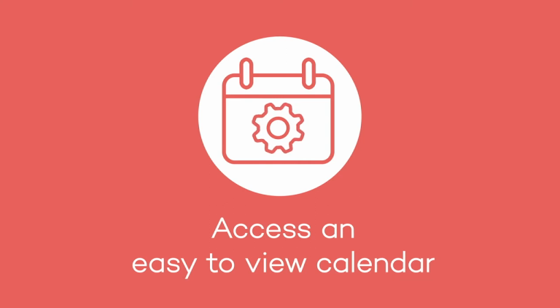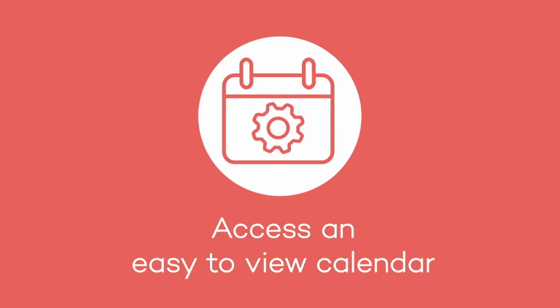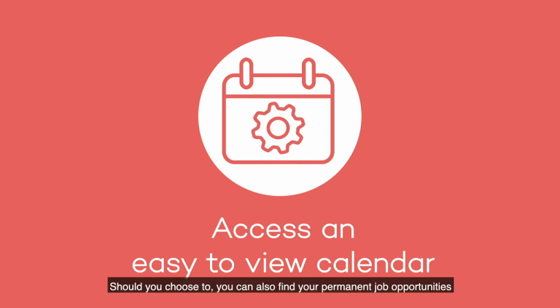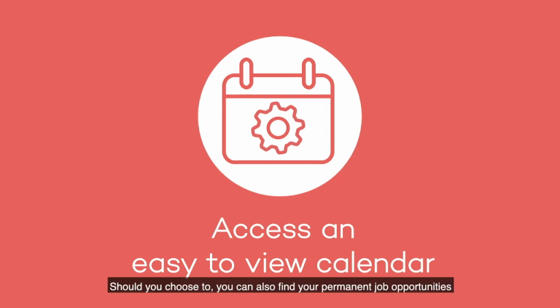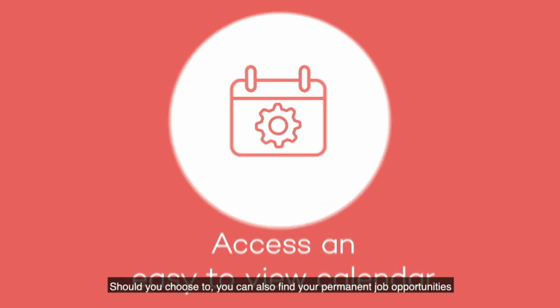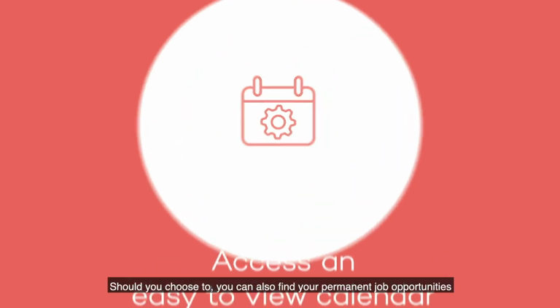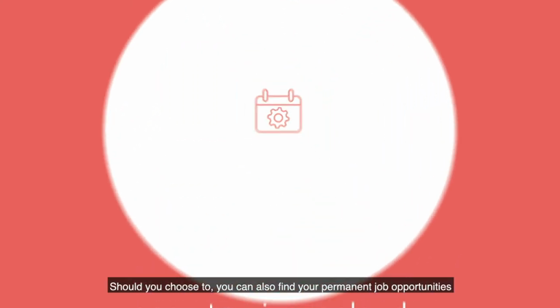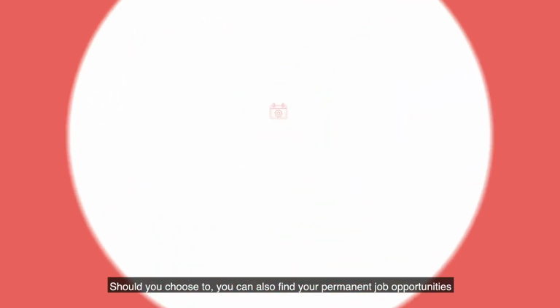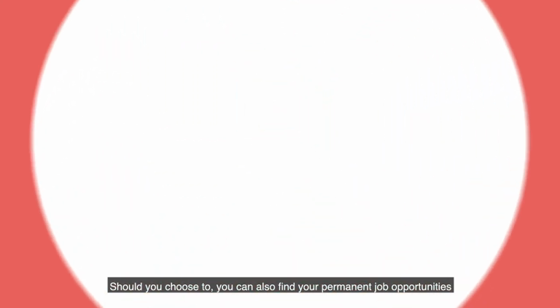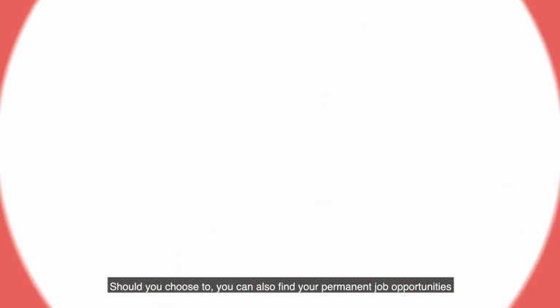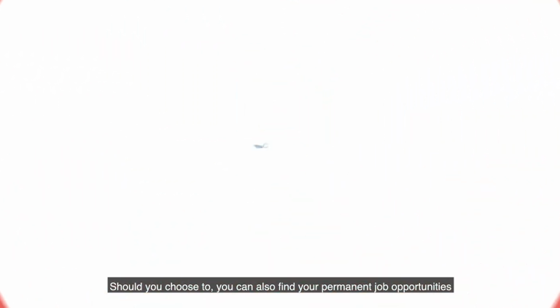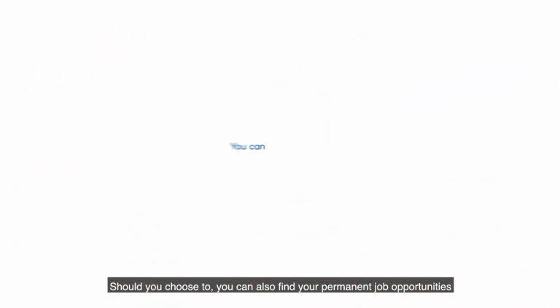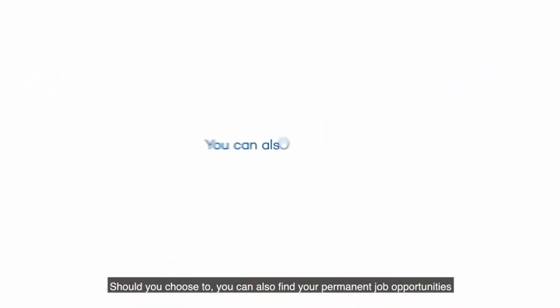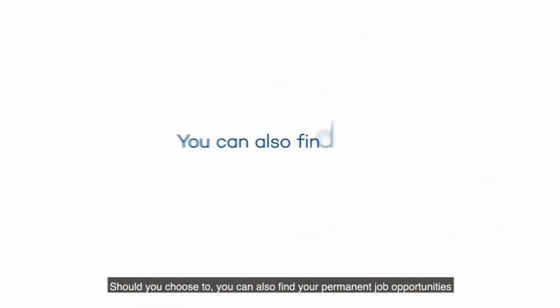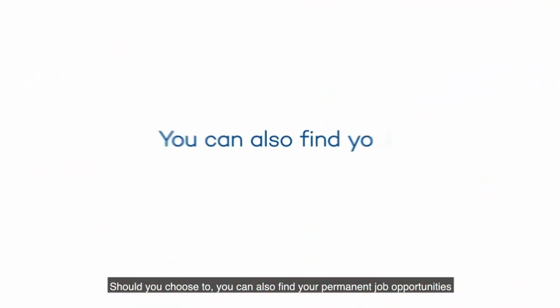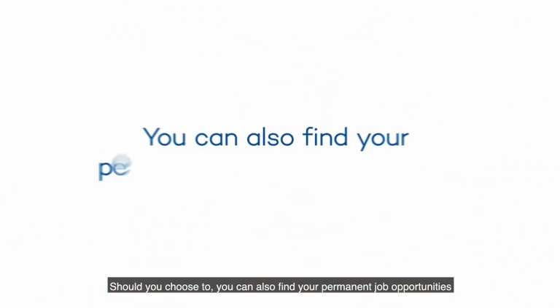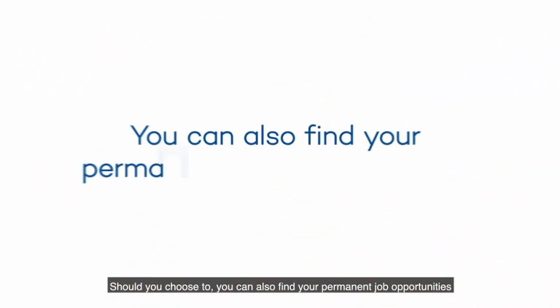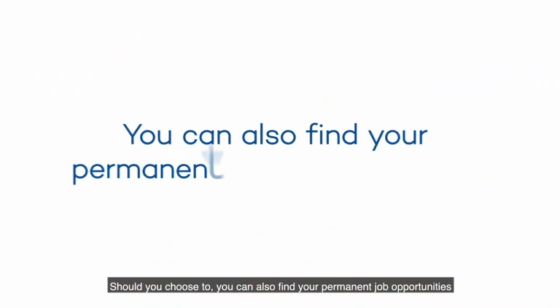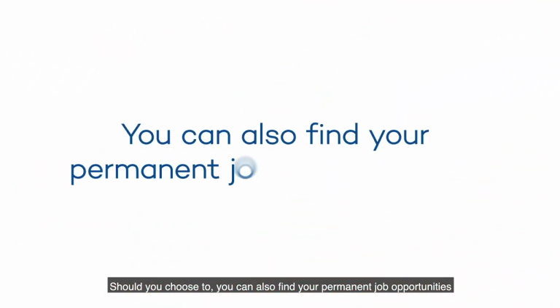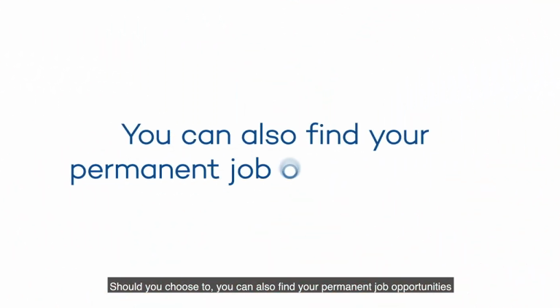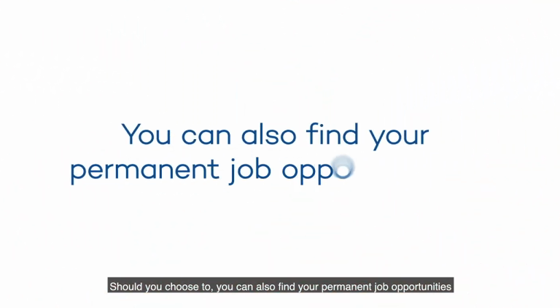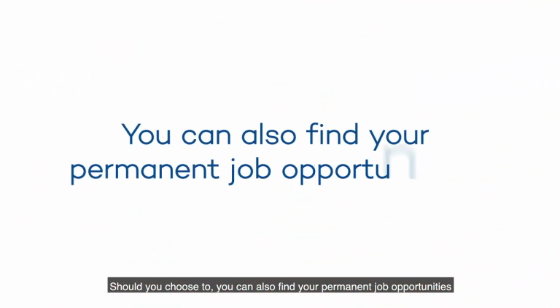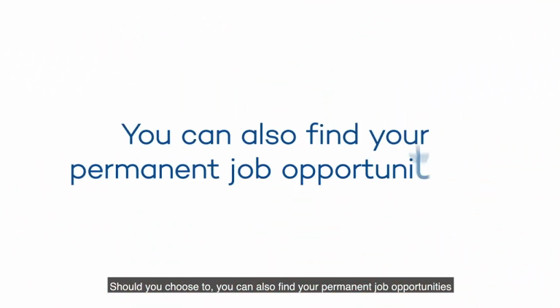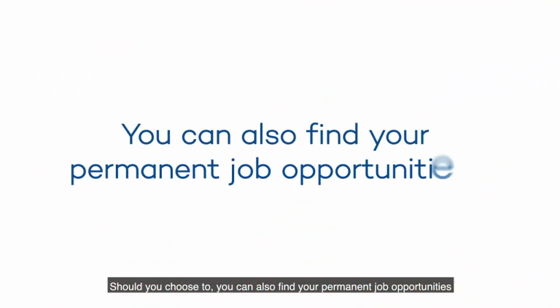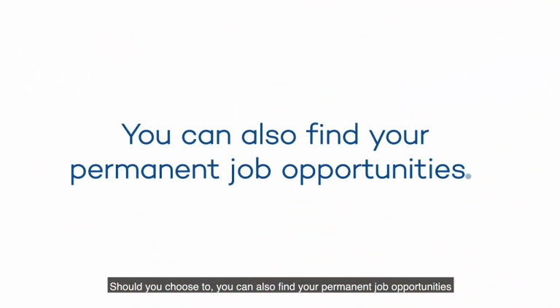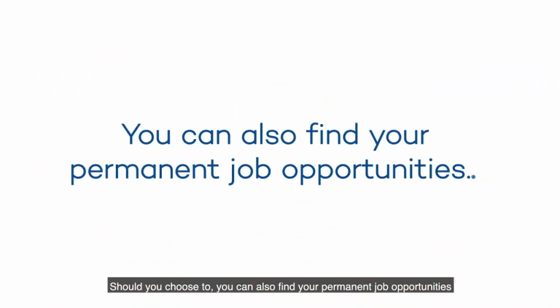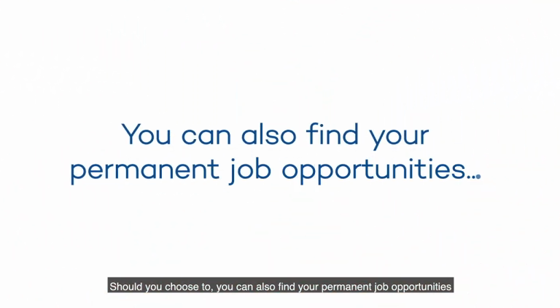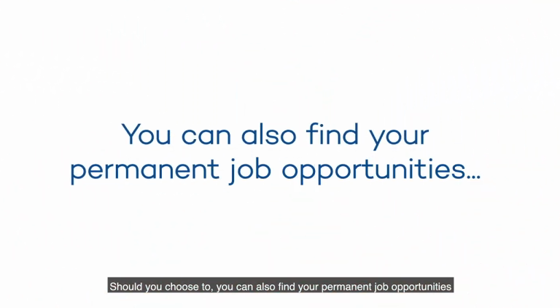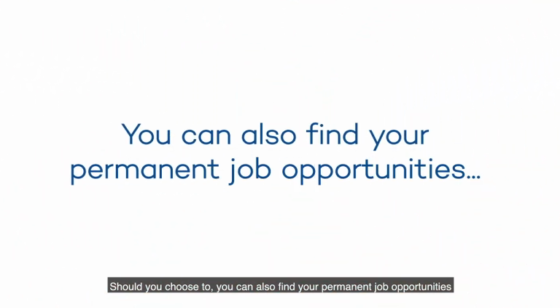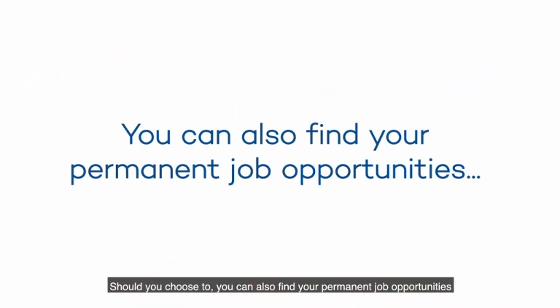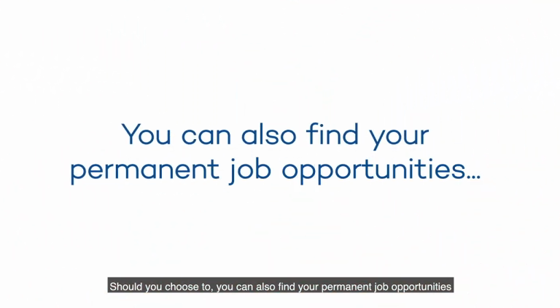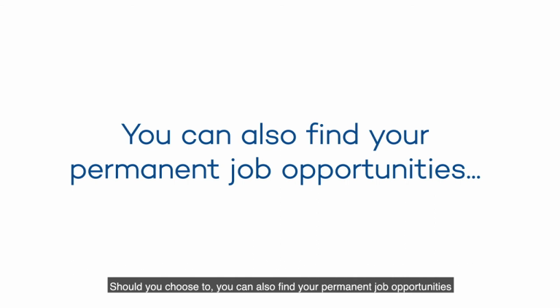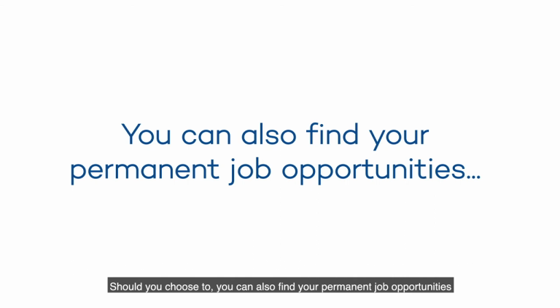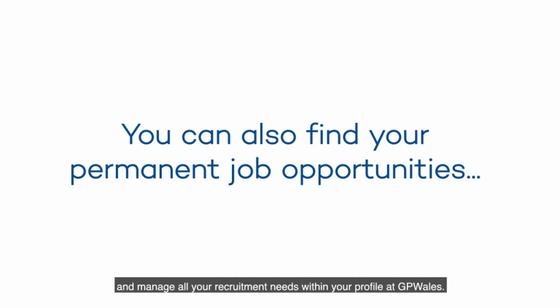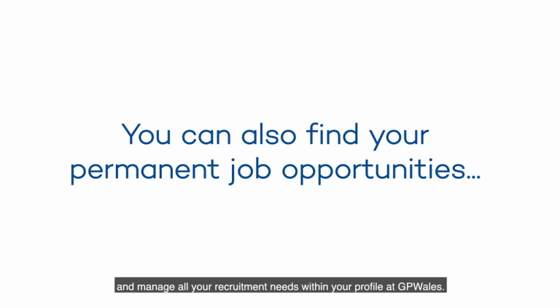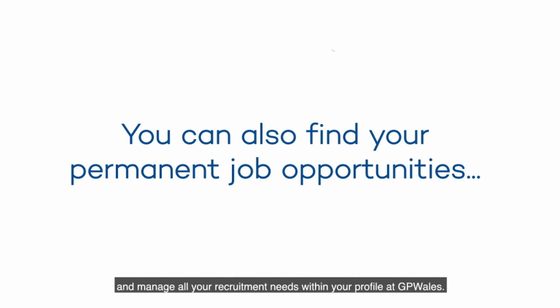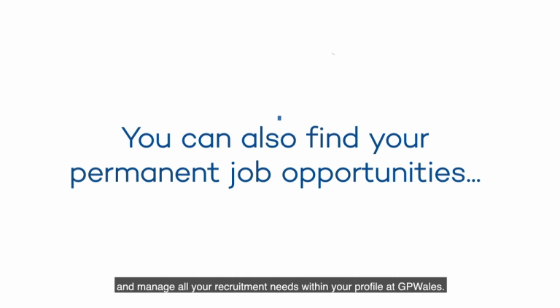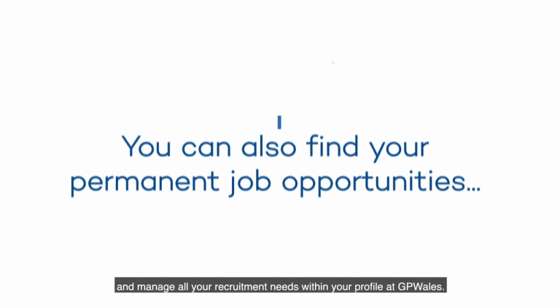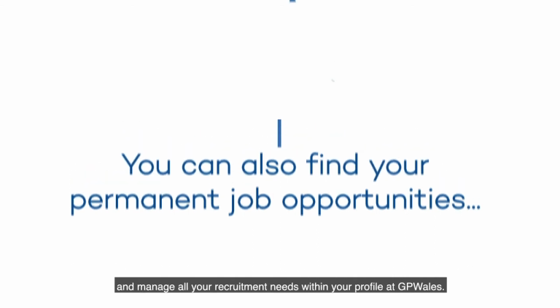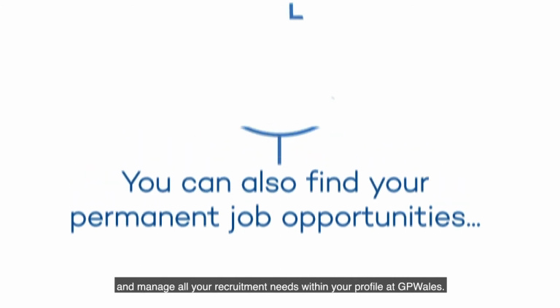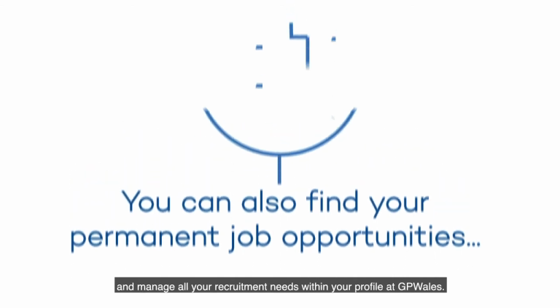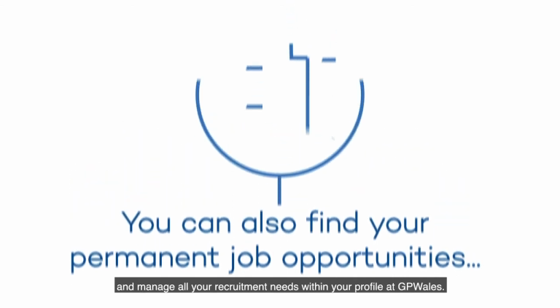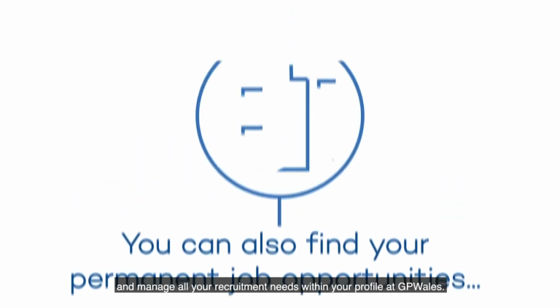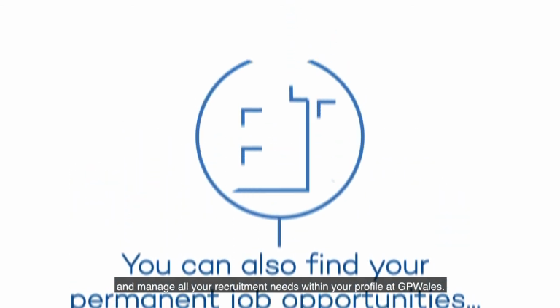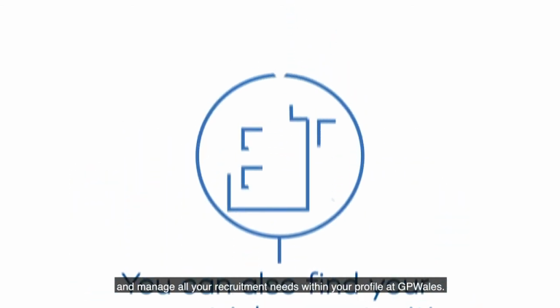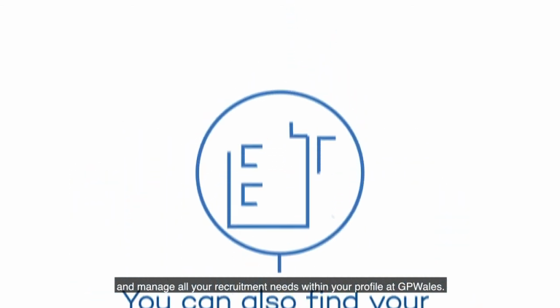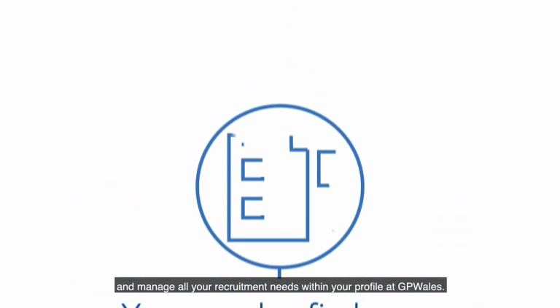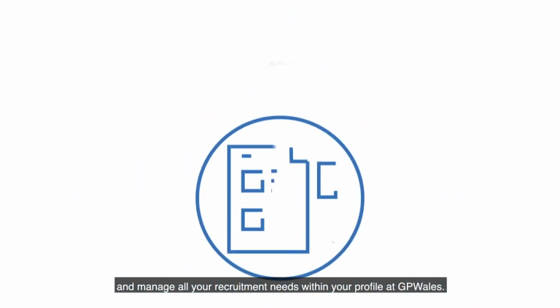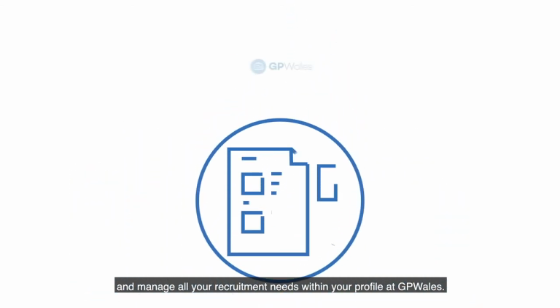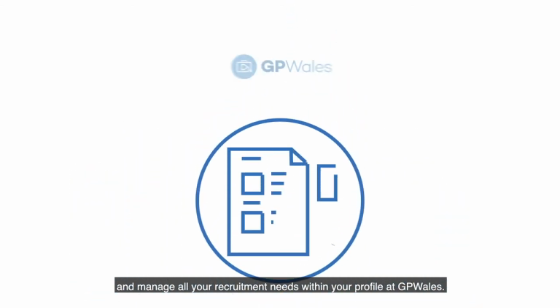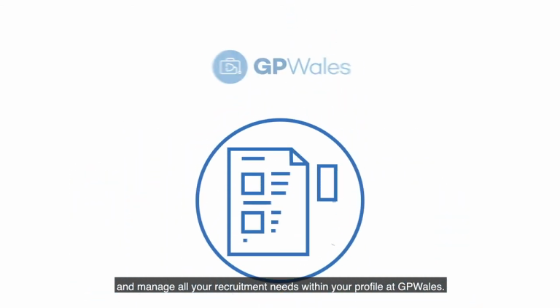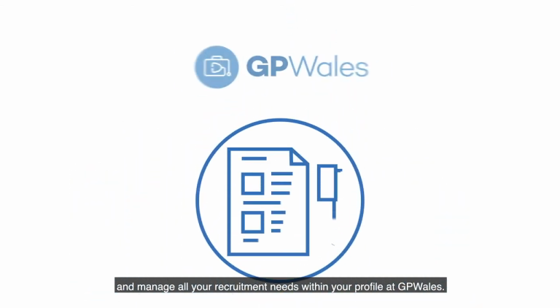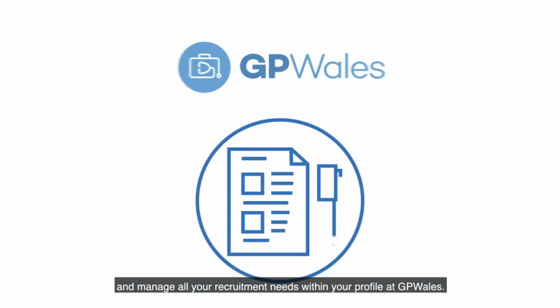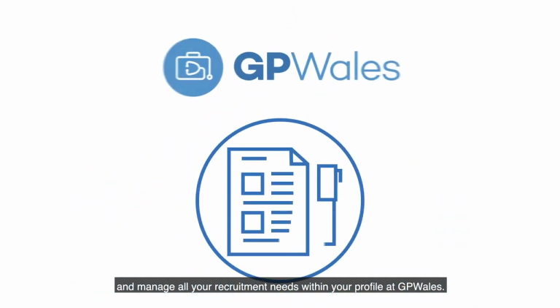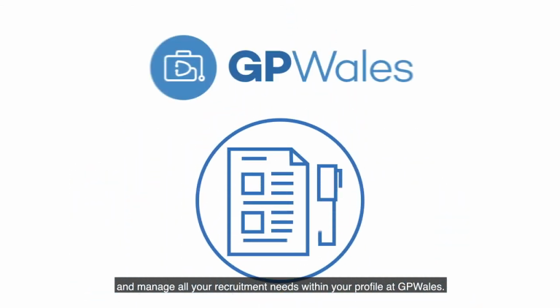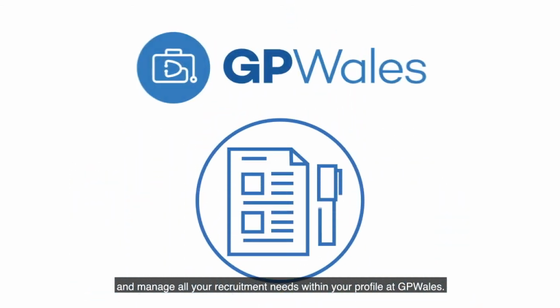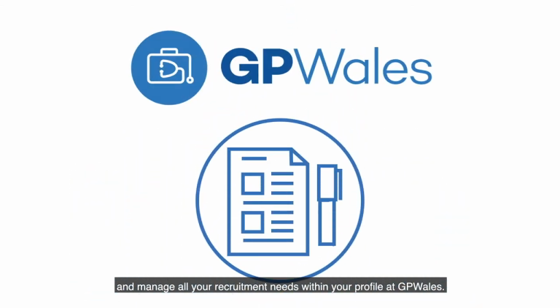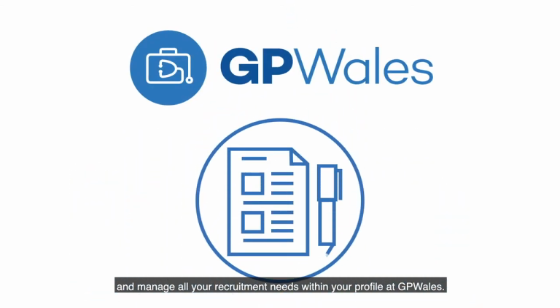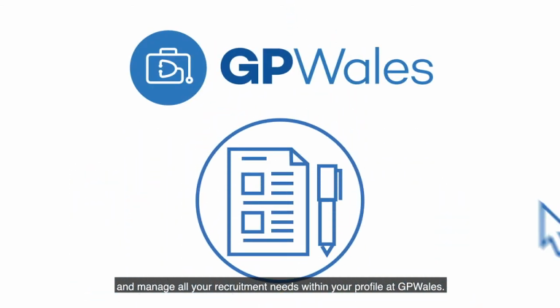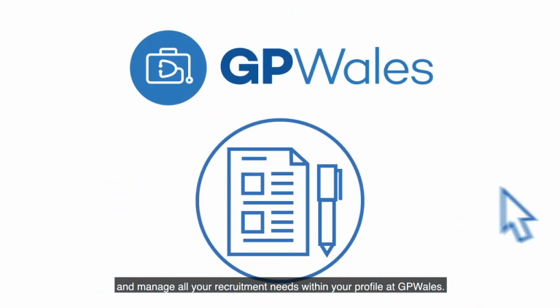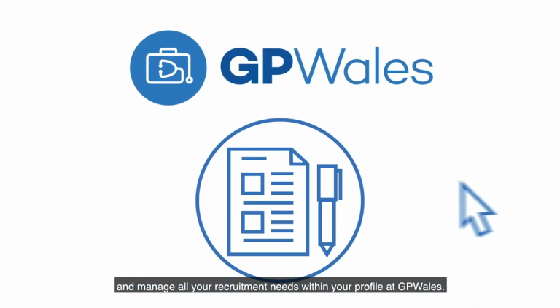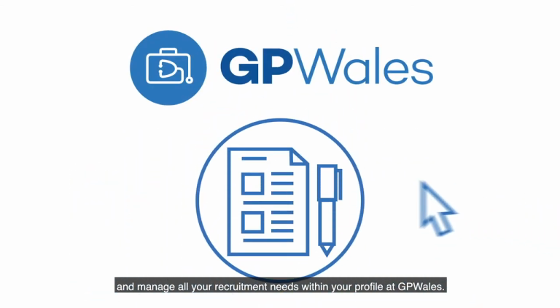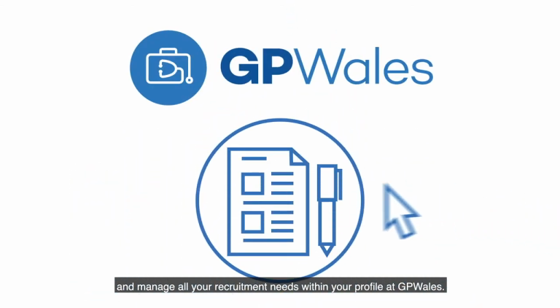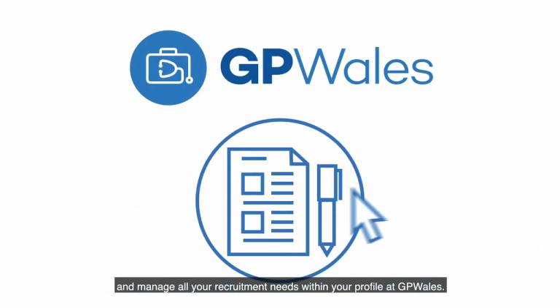Should you choose to, you can also find permanent job opportunities and manage all your recruitment needs within your profile at GP Wales.